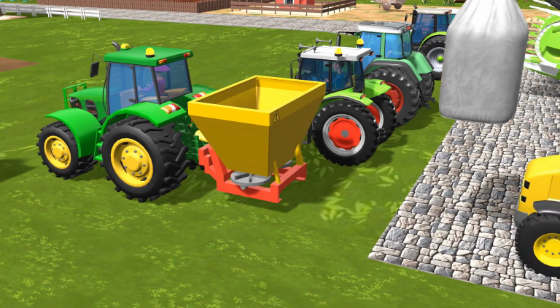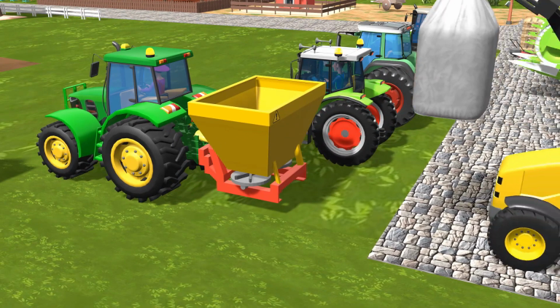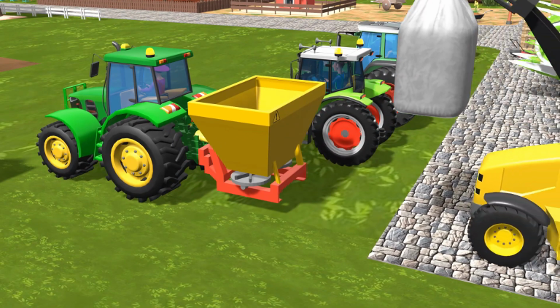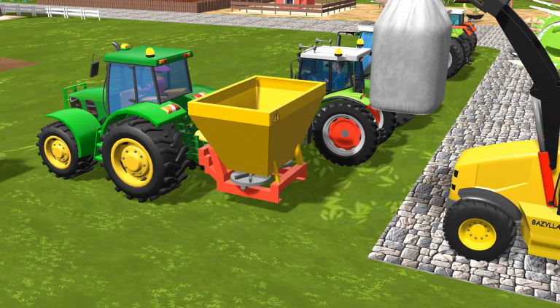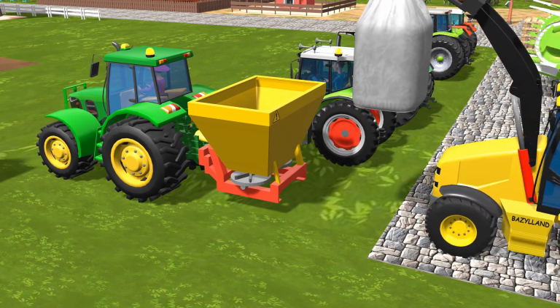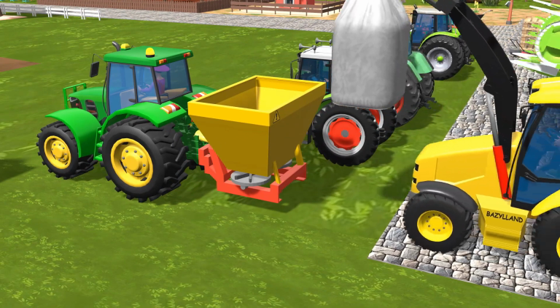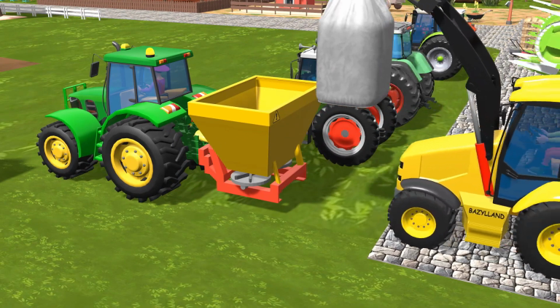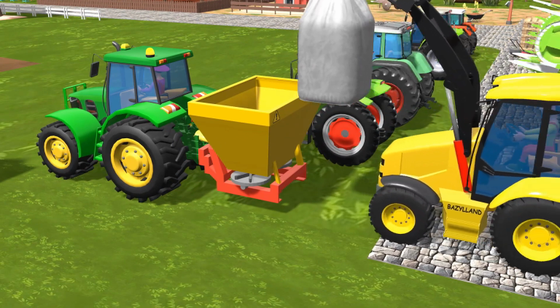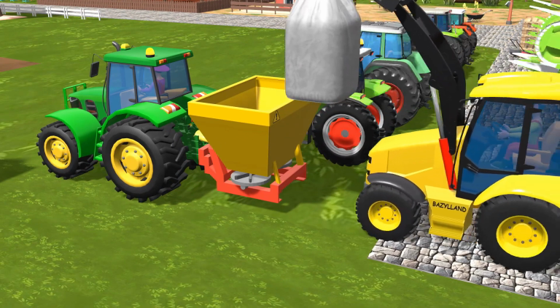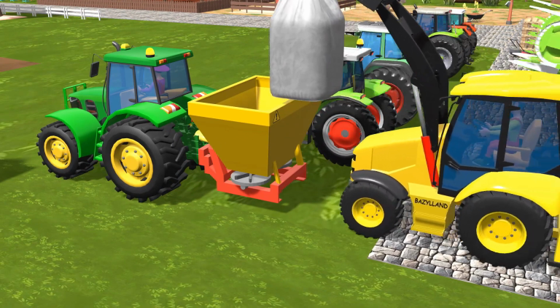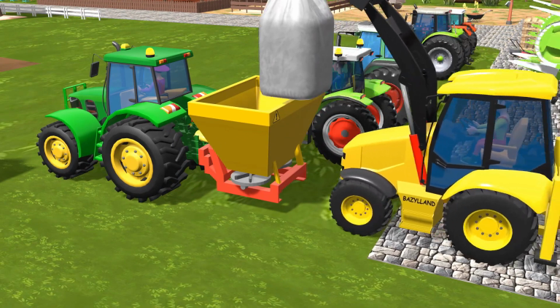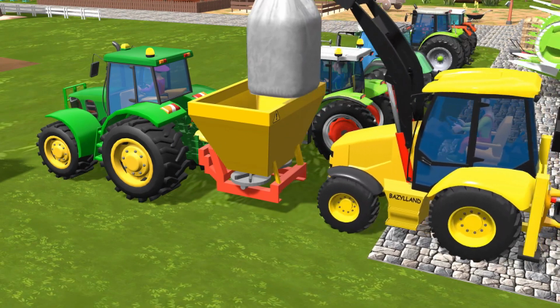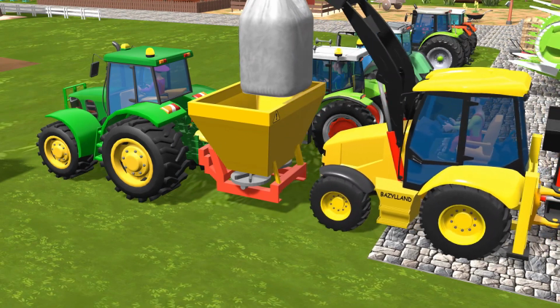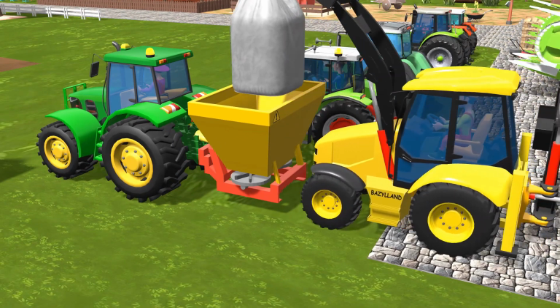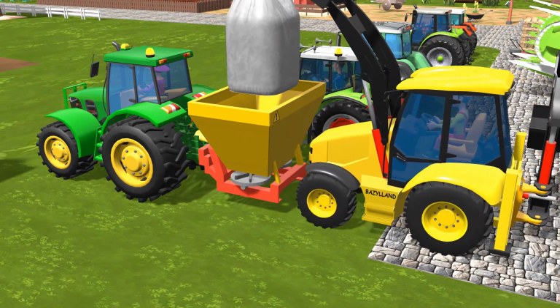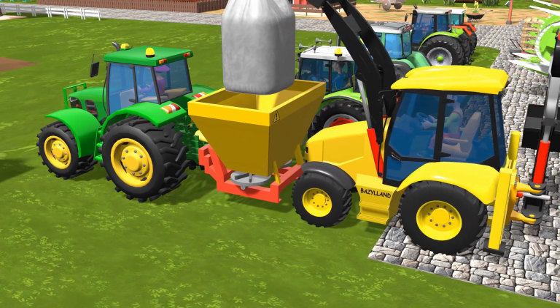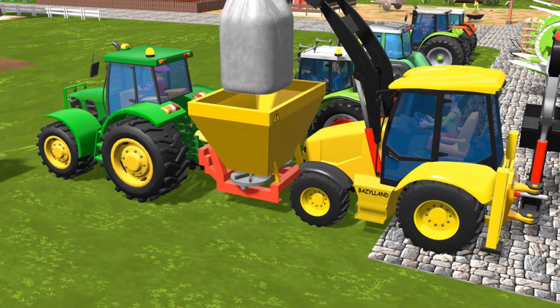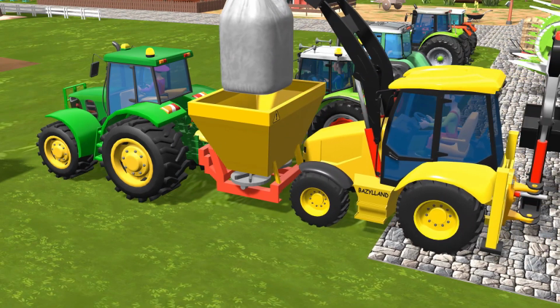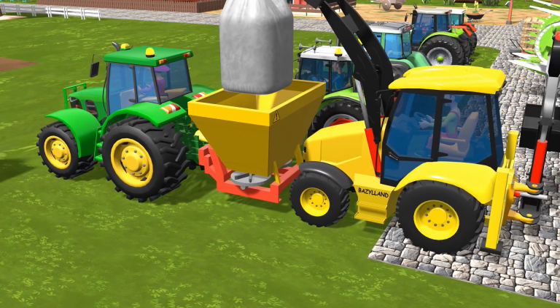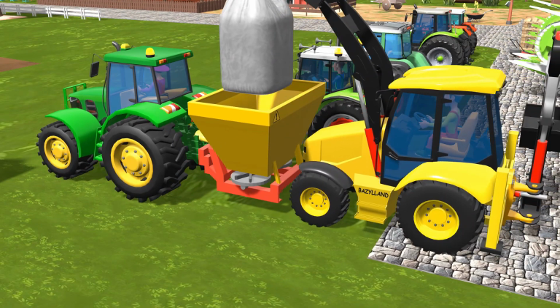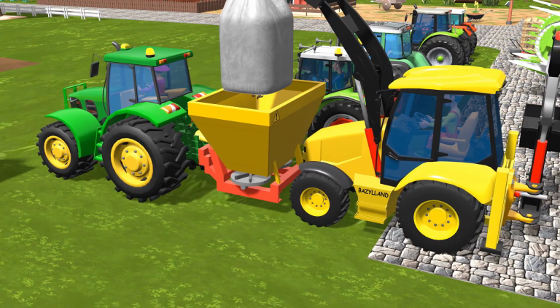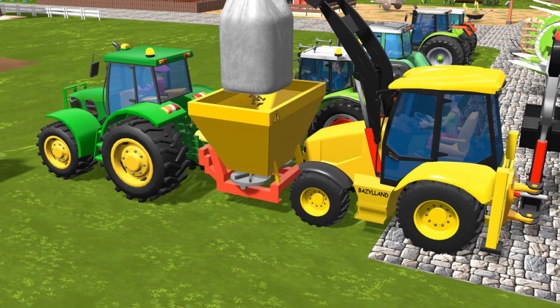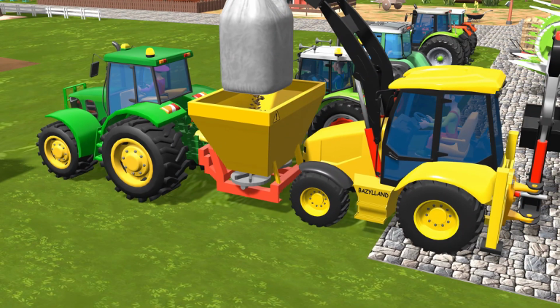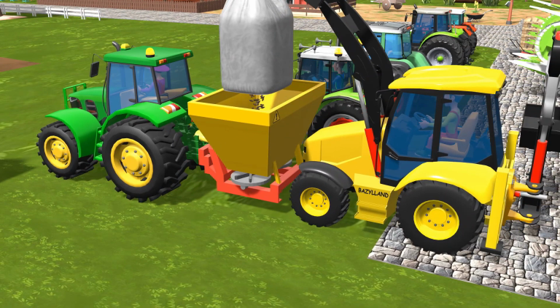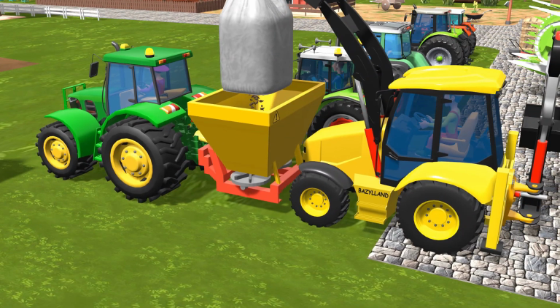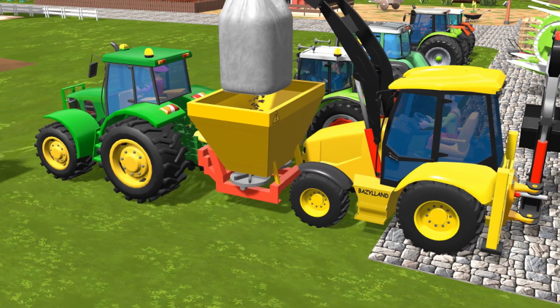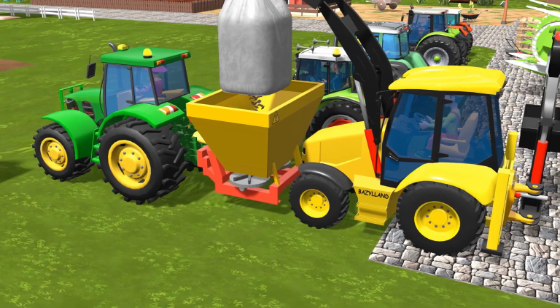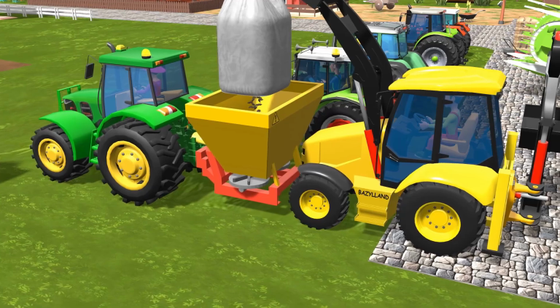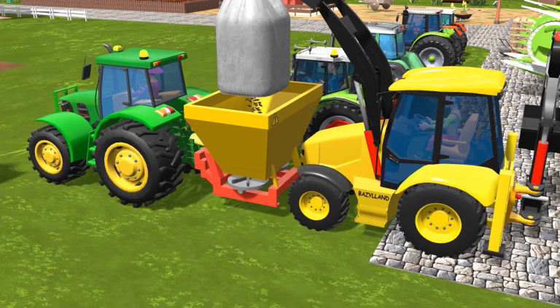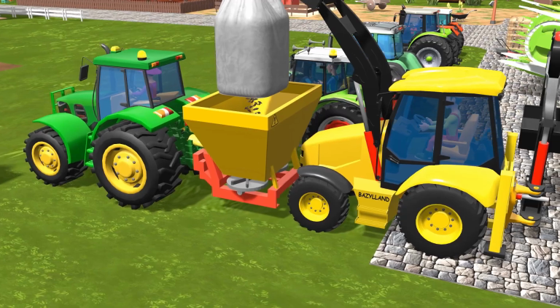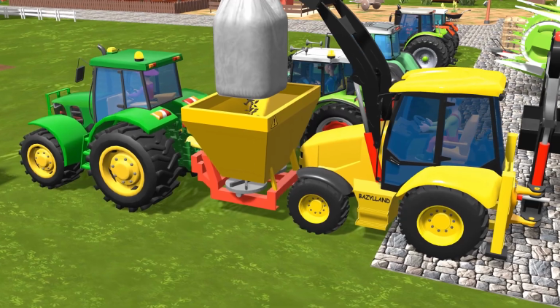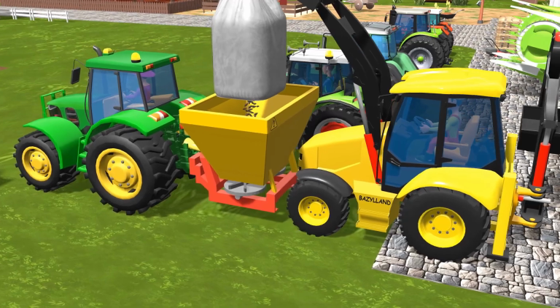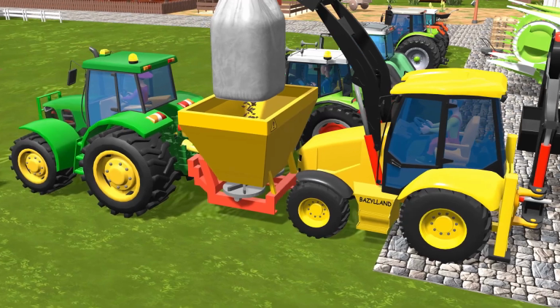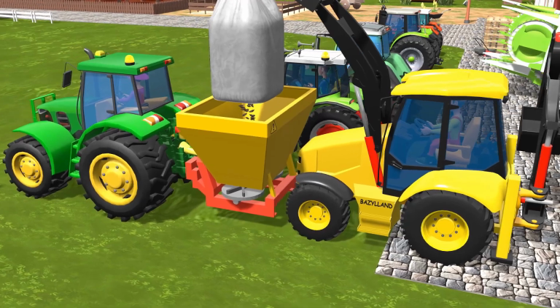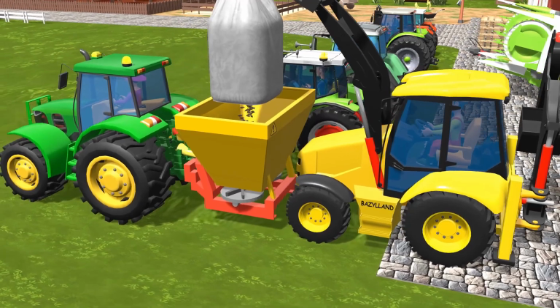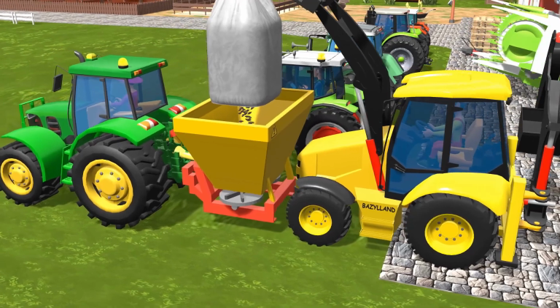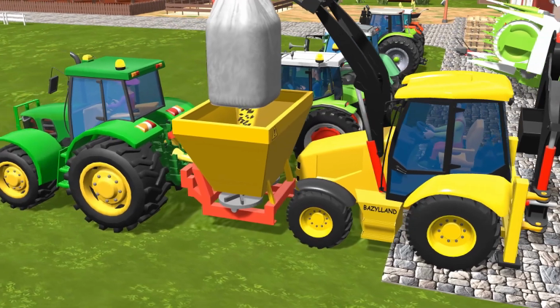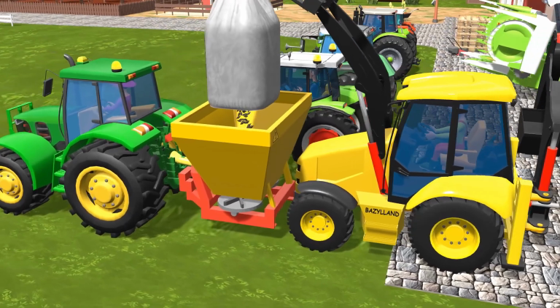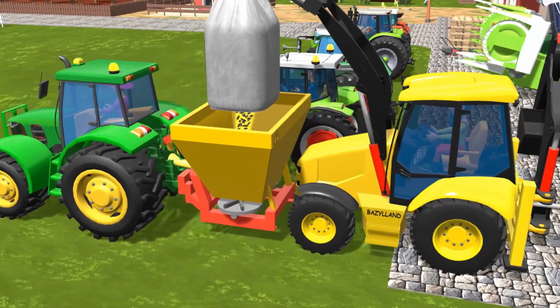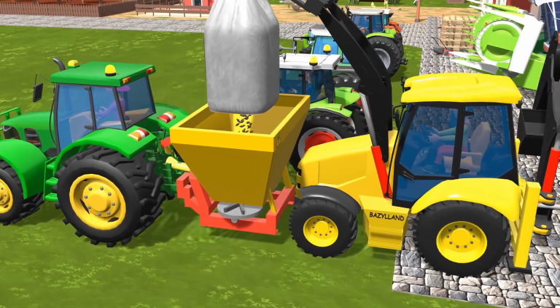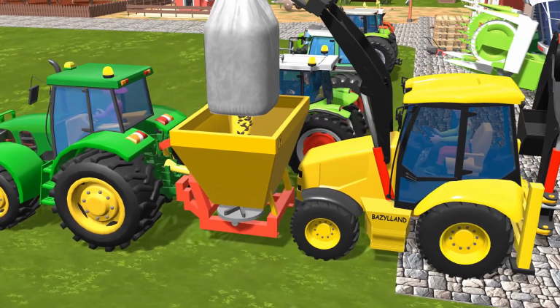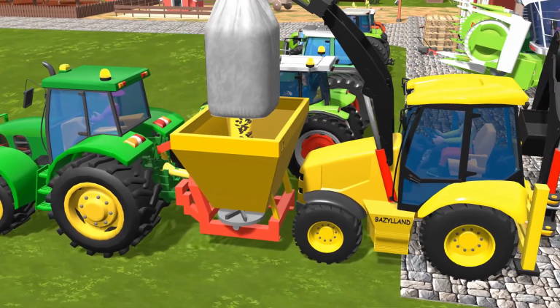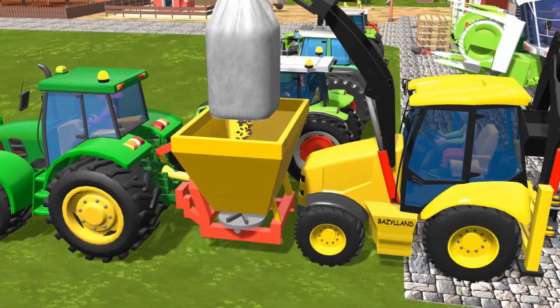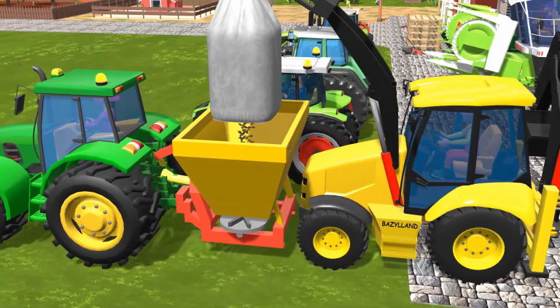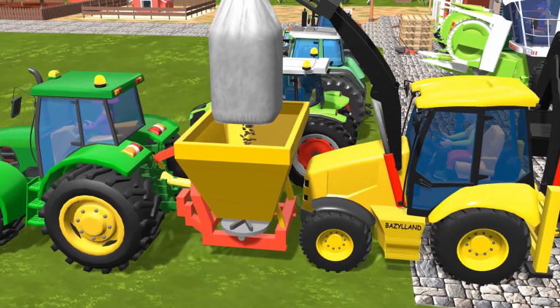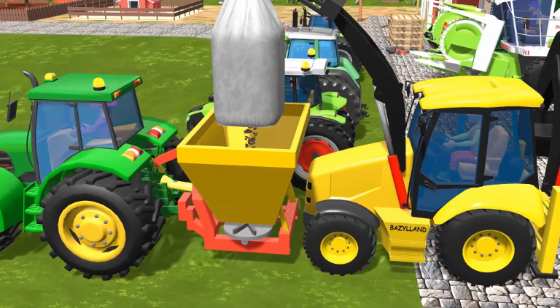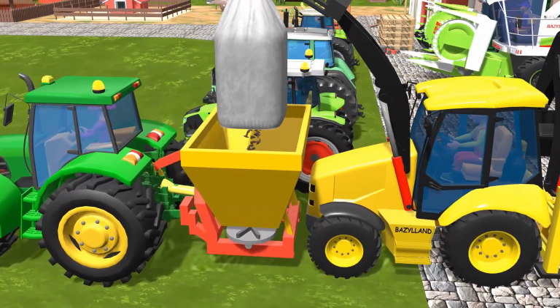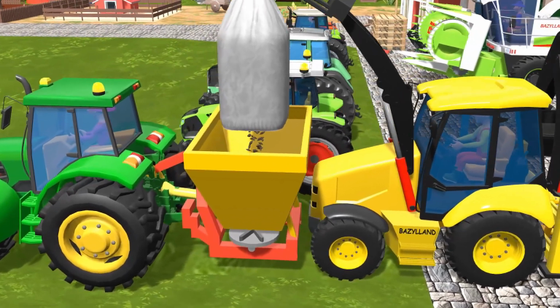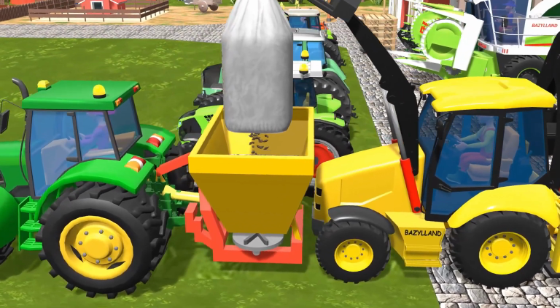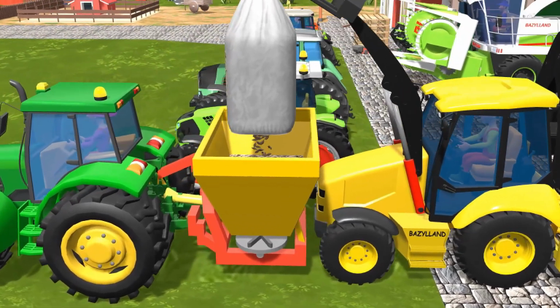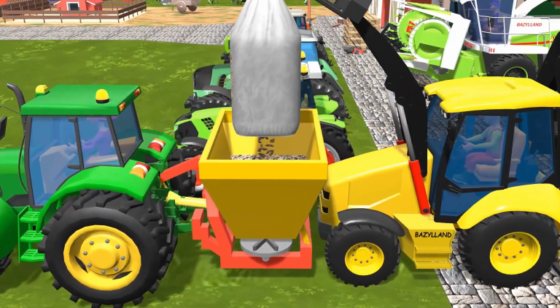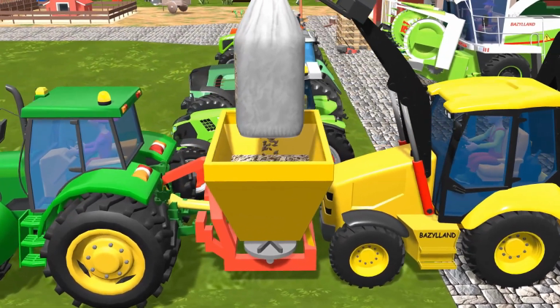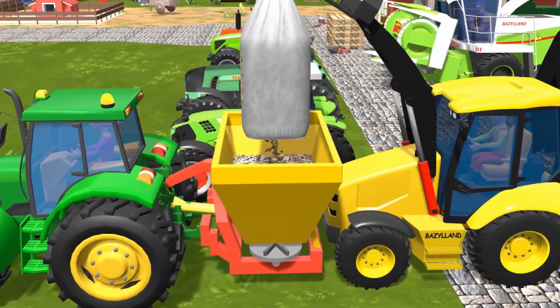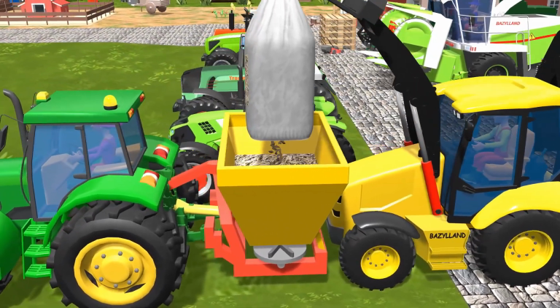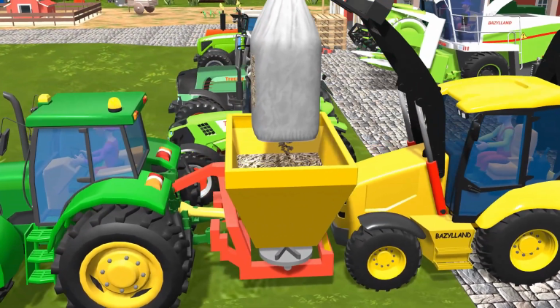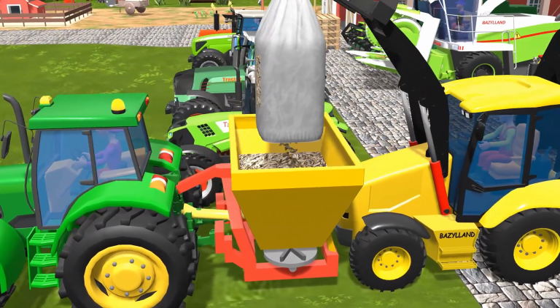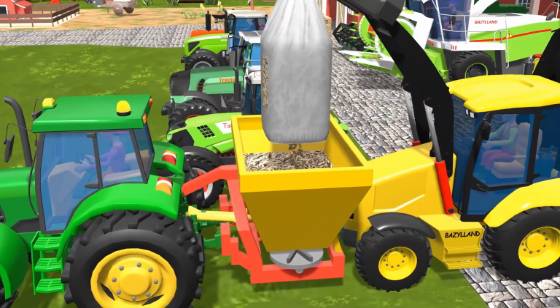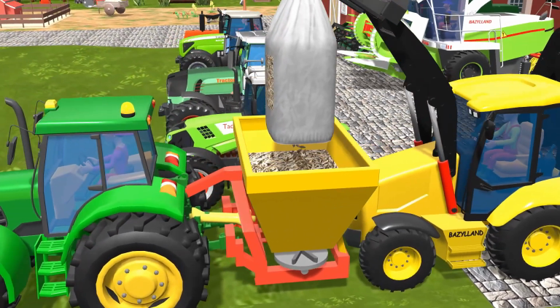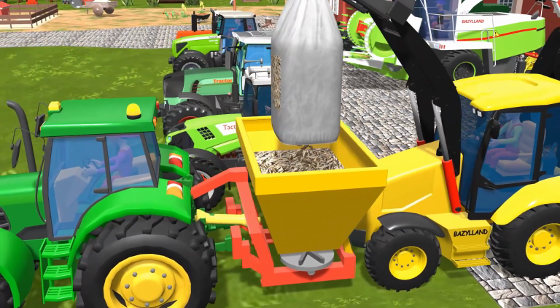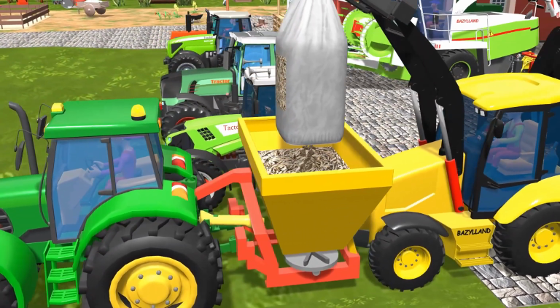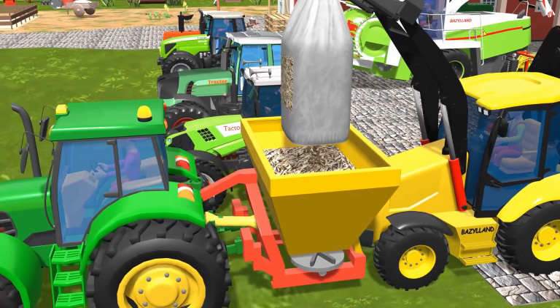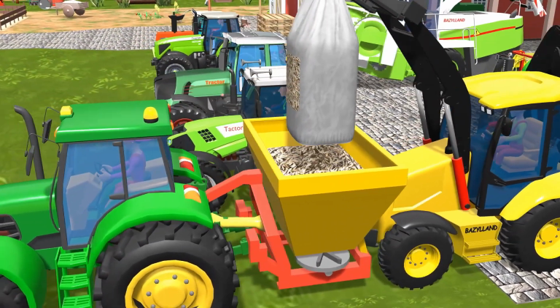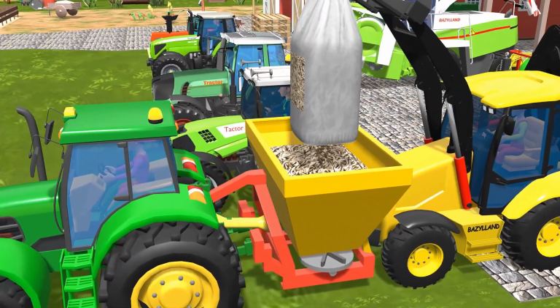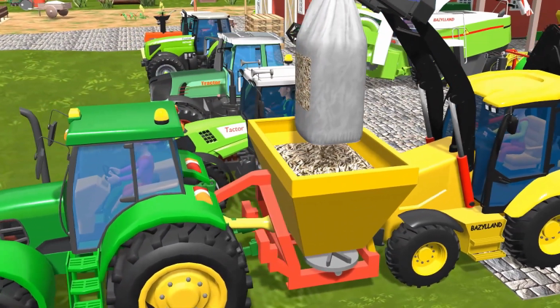The tractor stood ready, the sunlight reflecting off the fresh paint on its hood. Everything was prepared for its first job in the field.